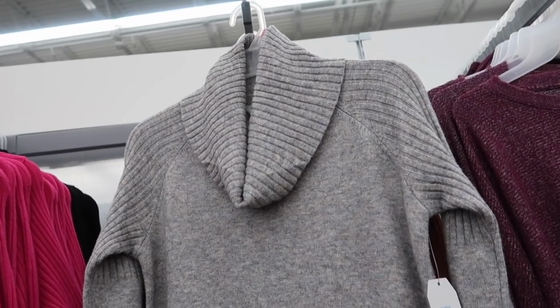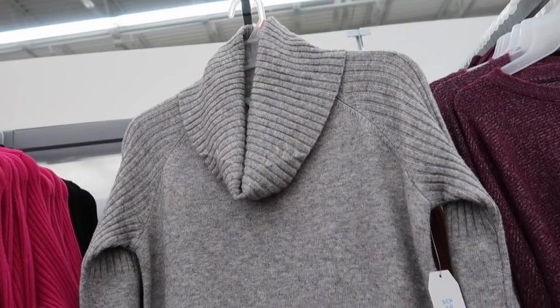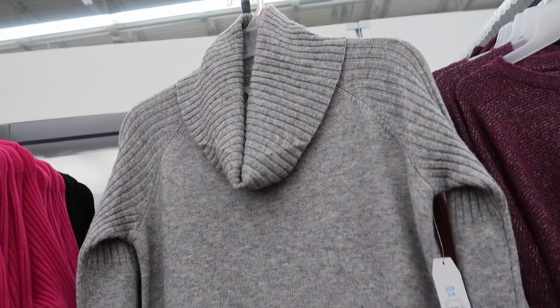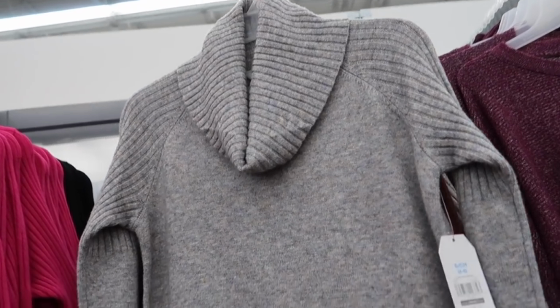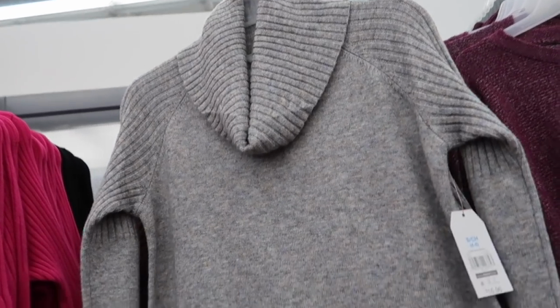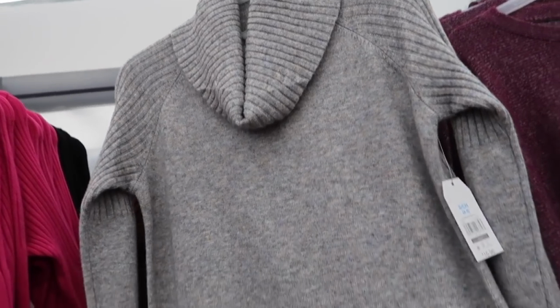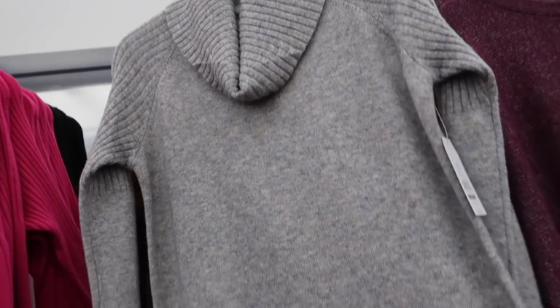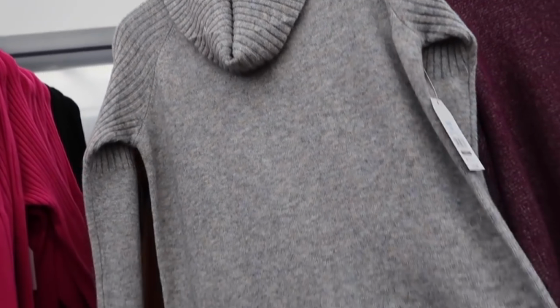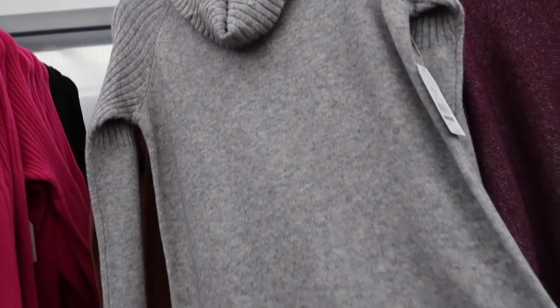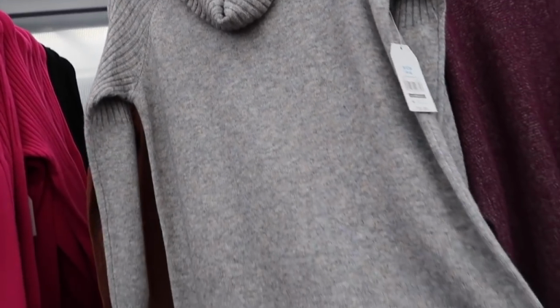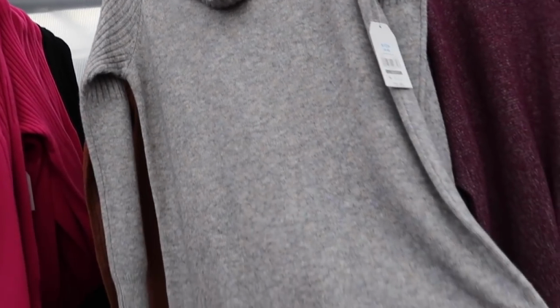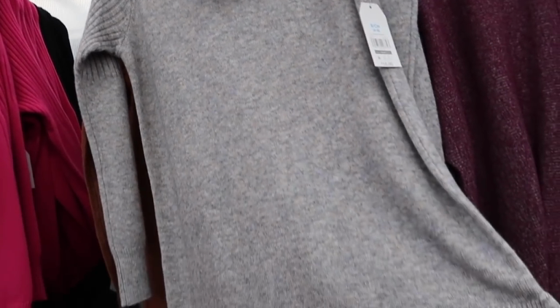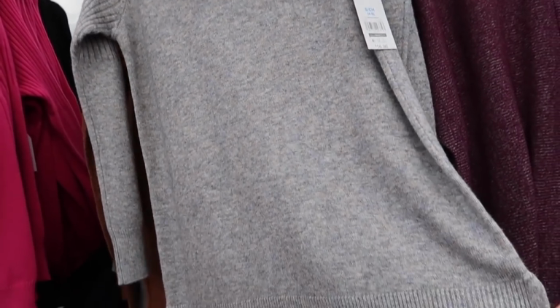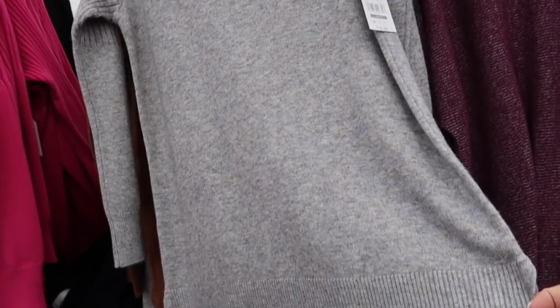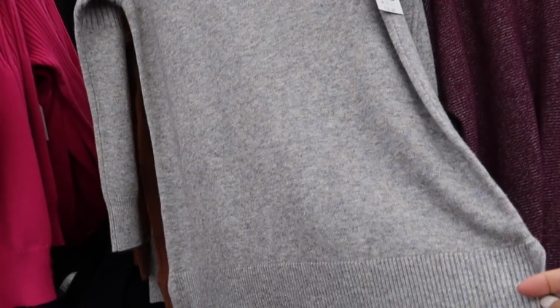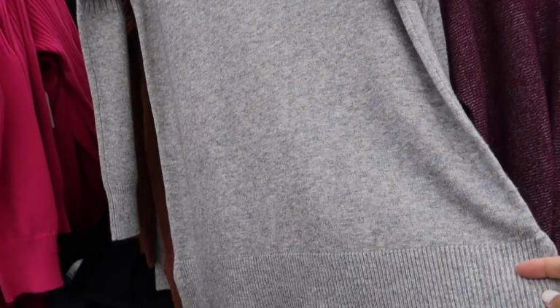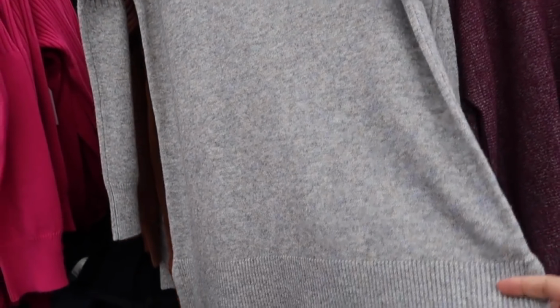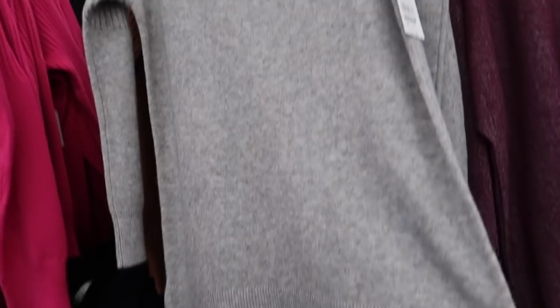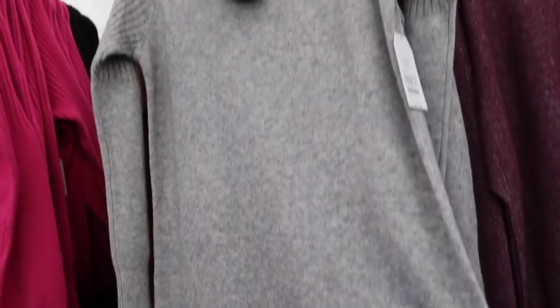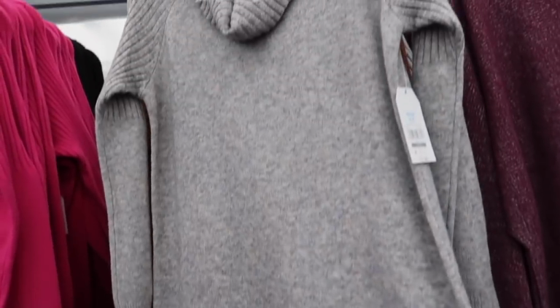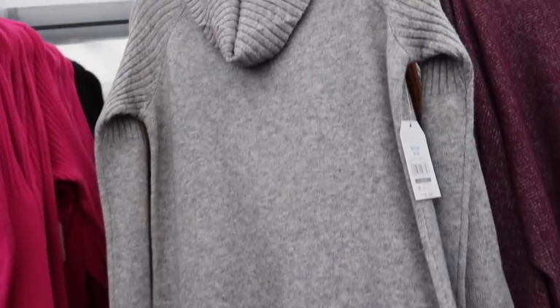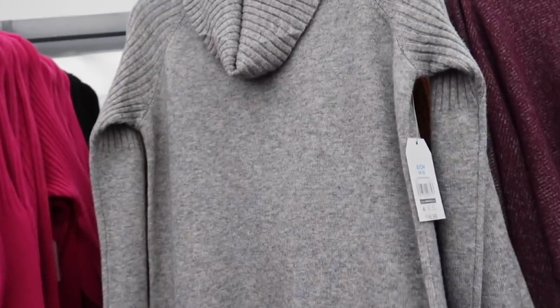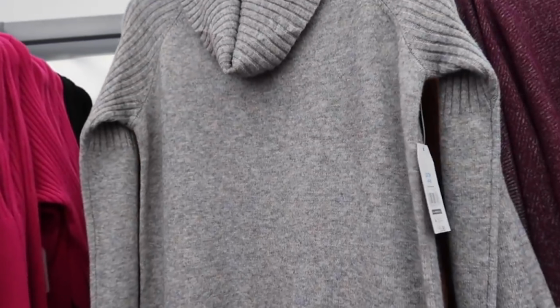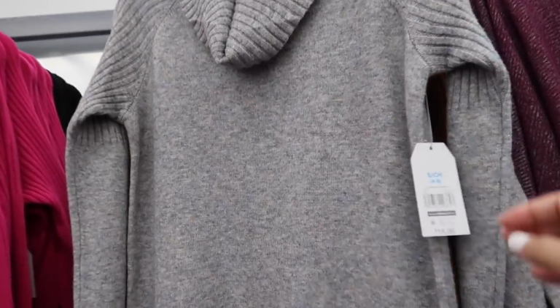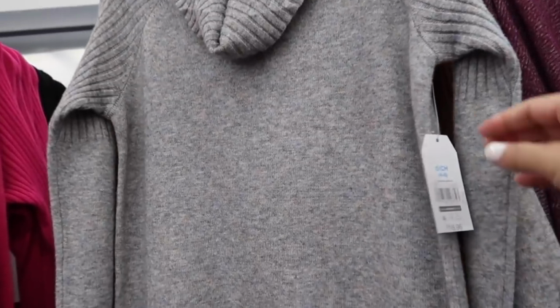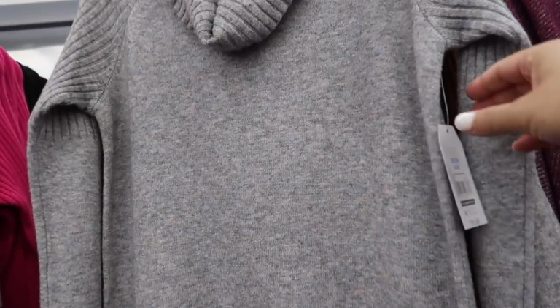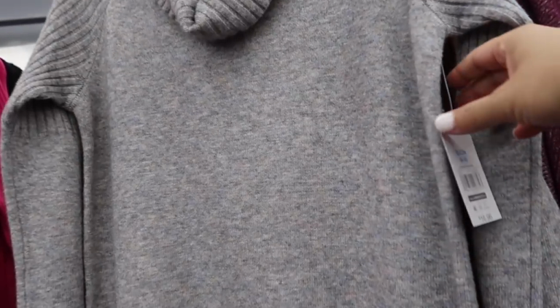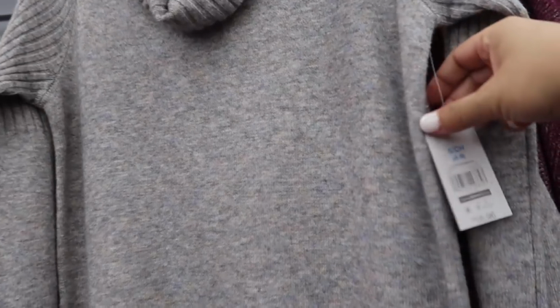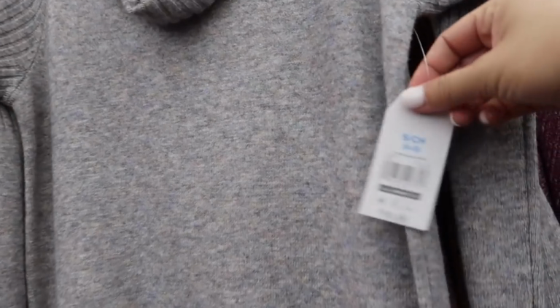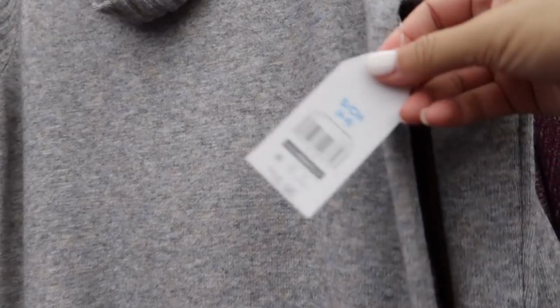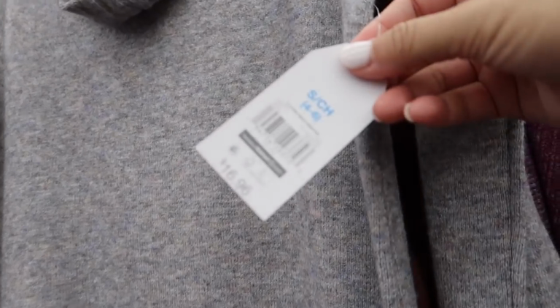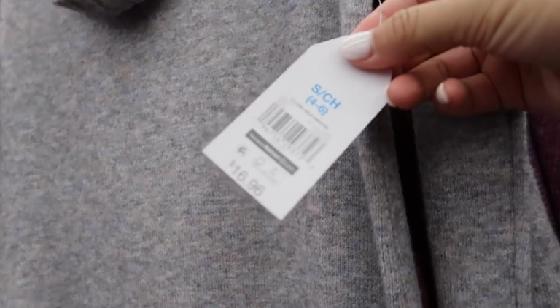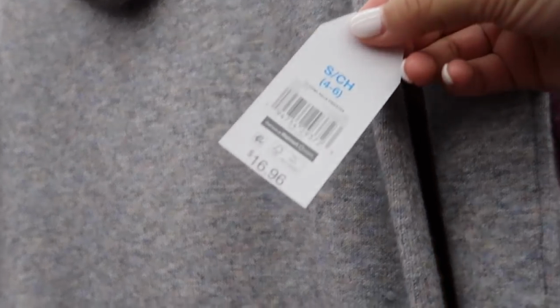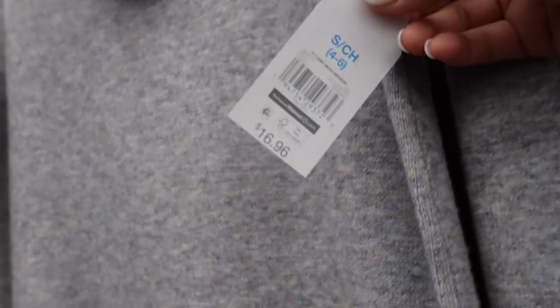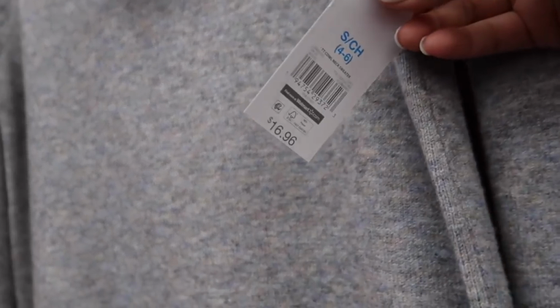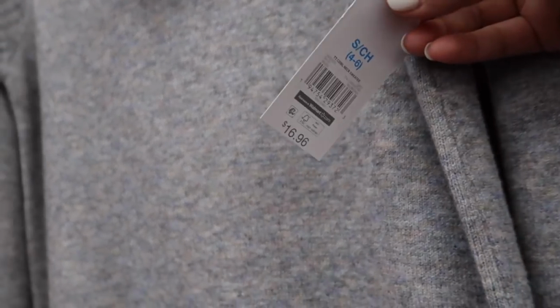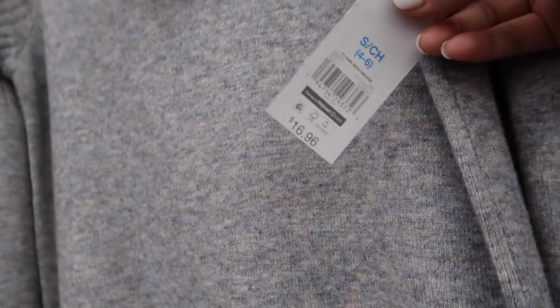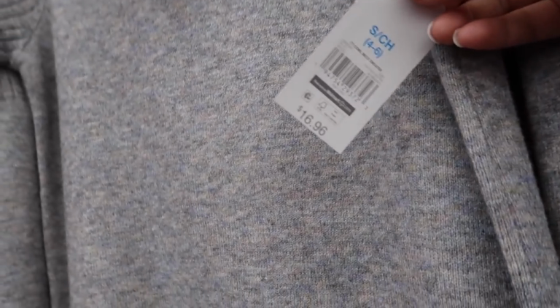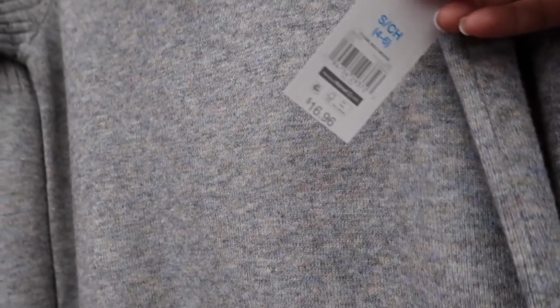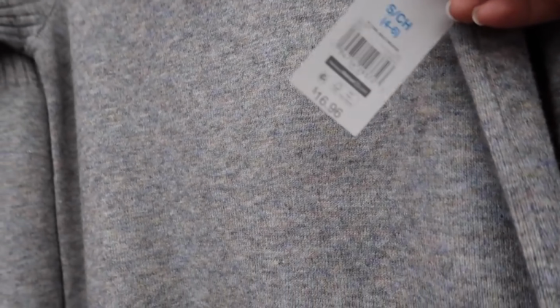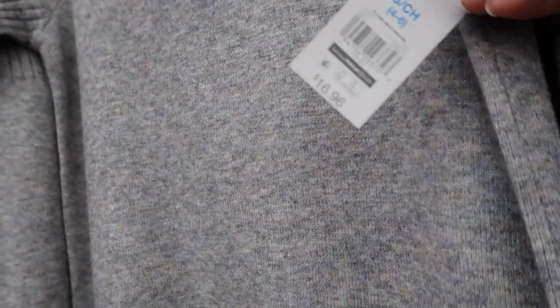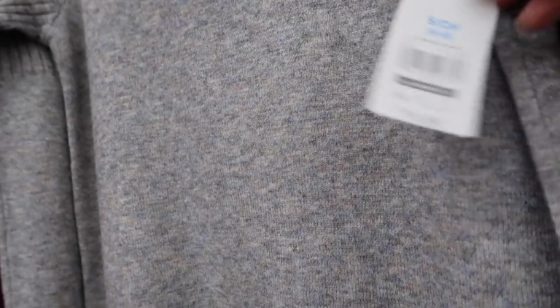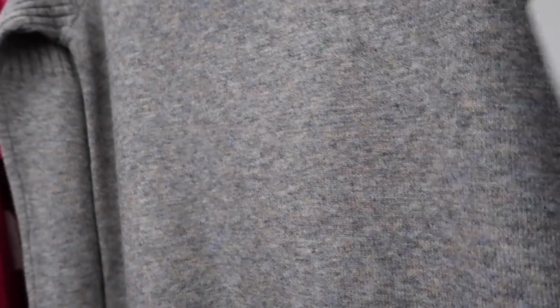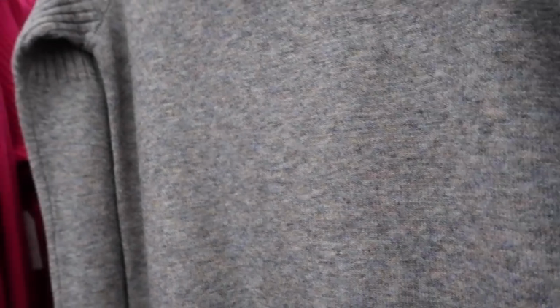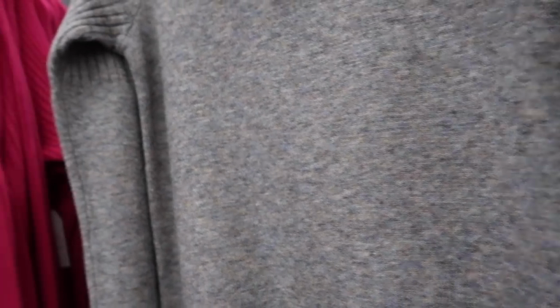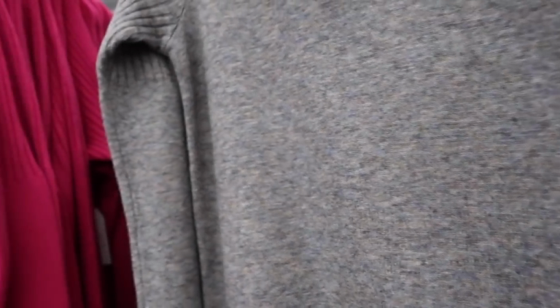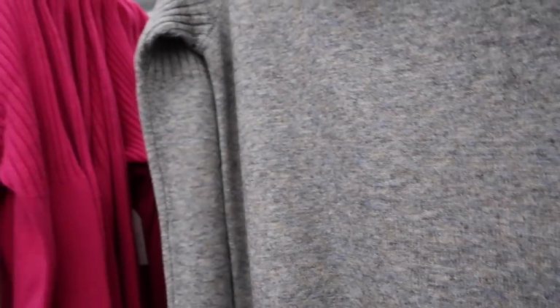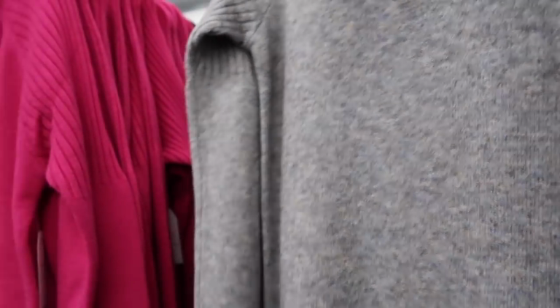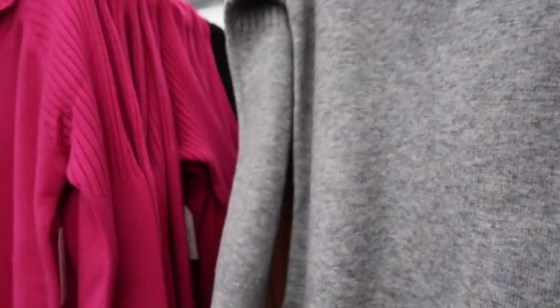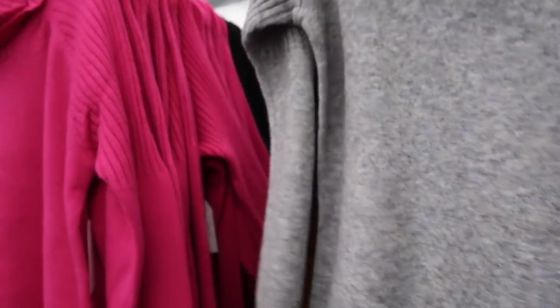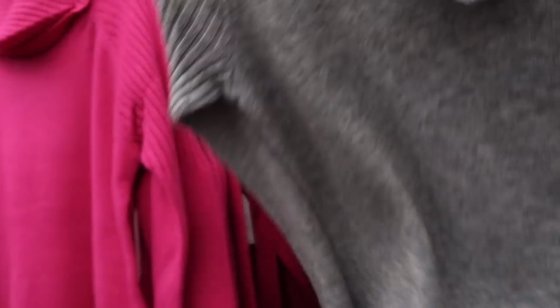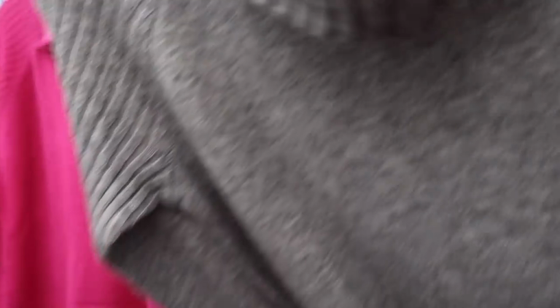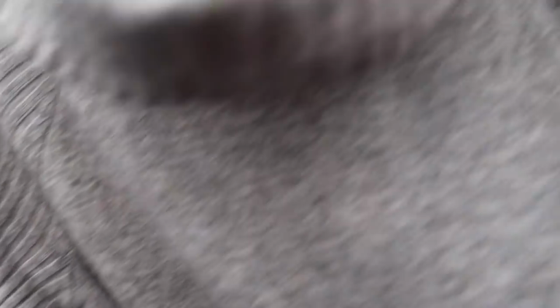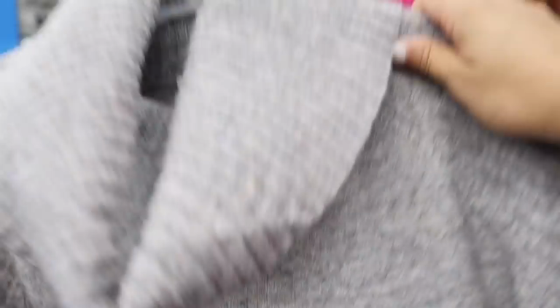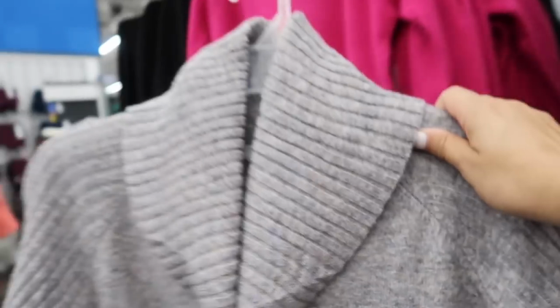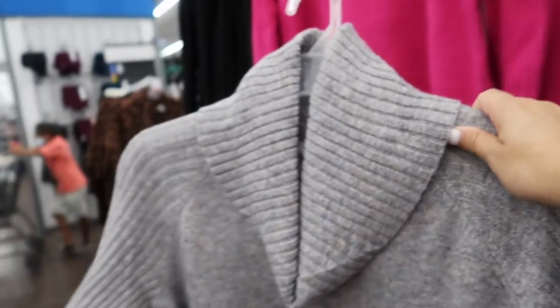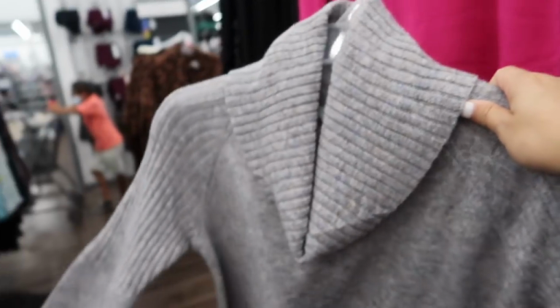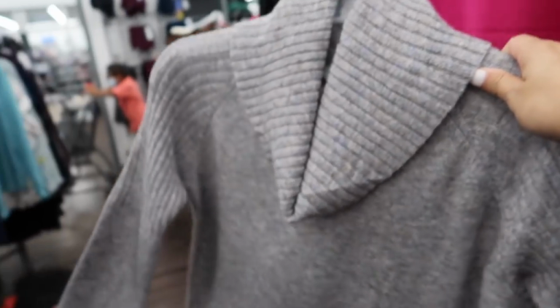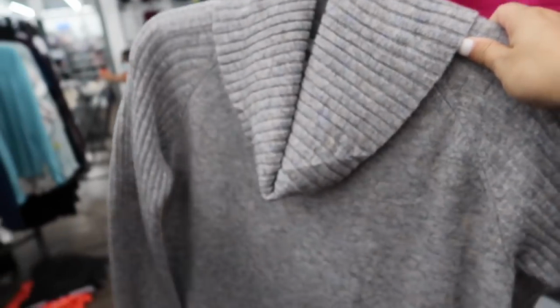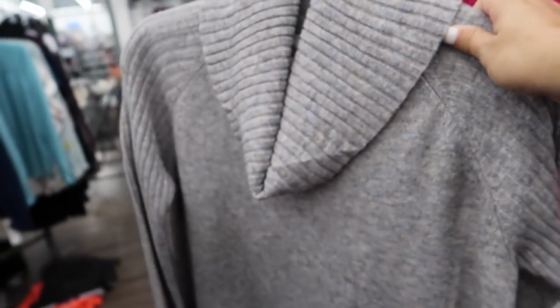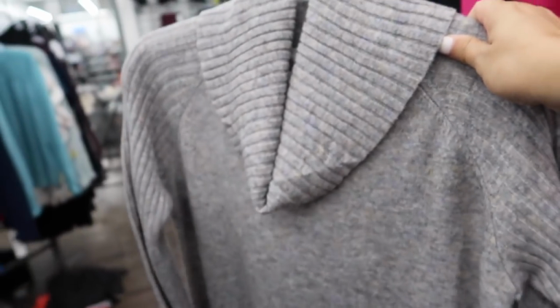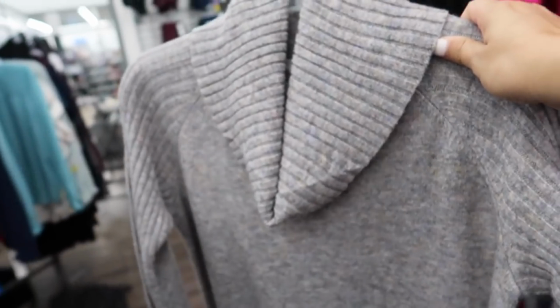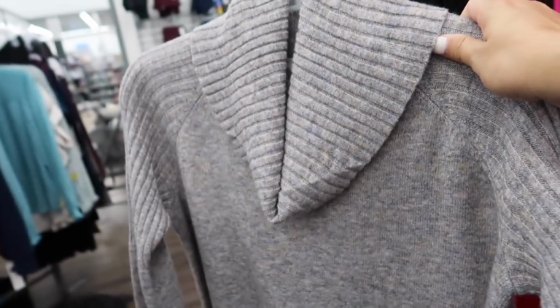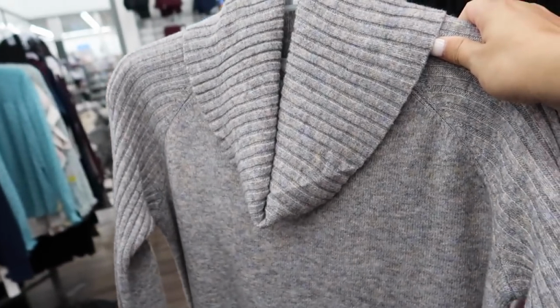I am really loving this oversized turtleneck tunic — it is 16 bucks. I'm grabbing this.